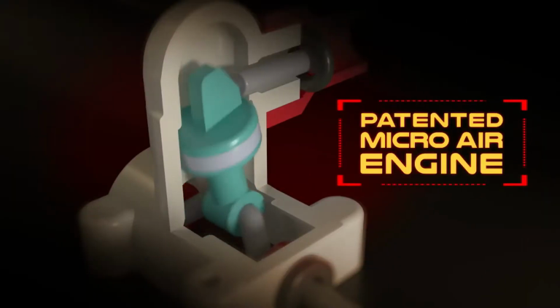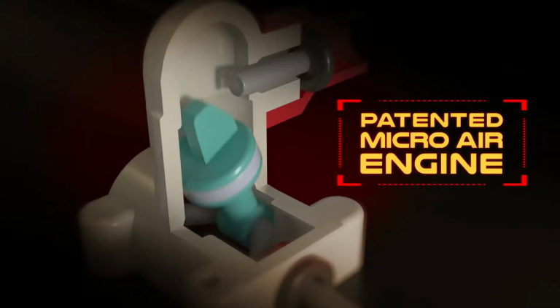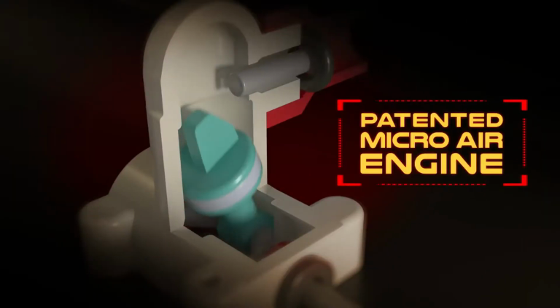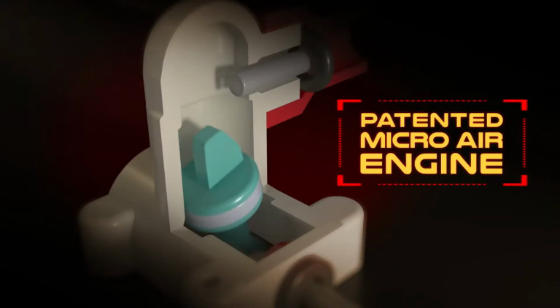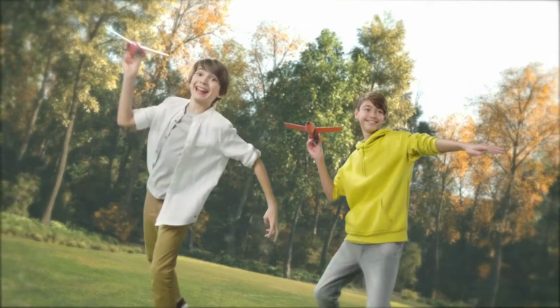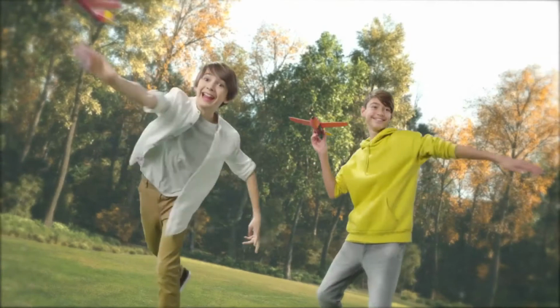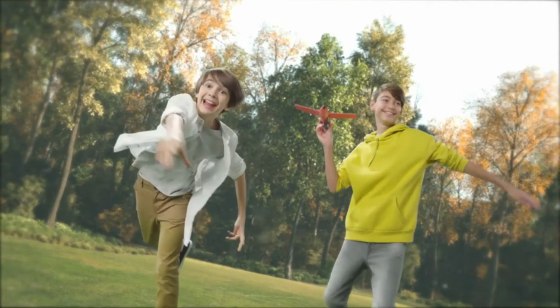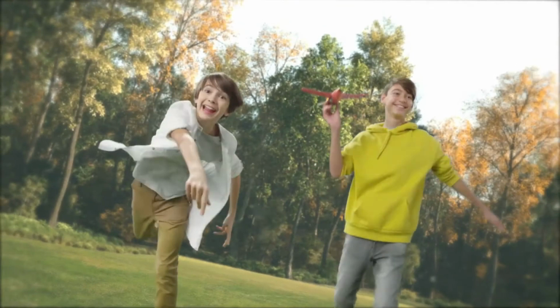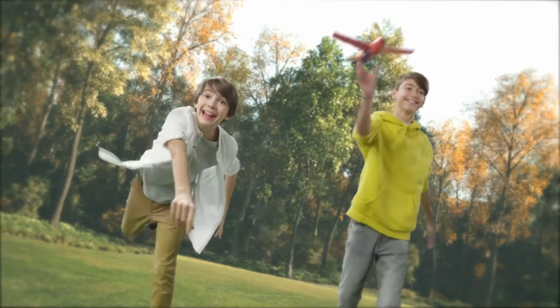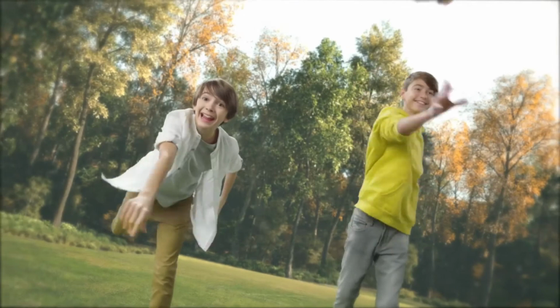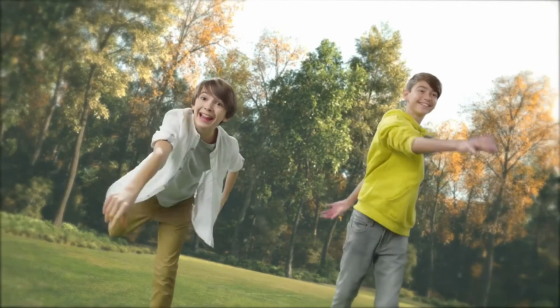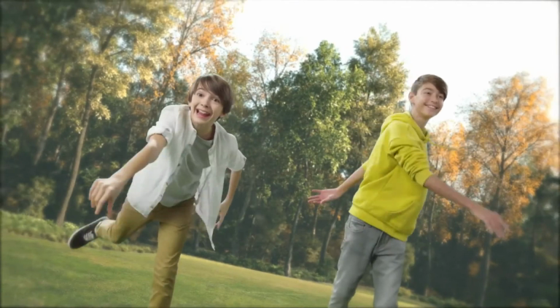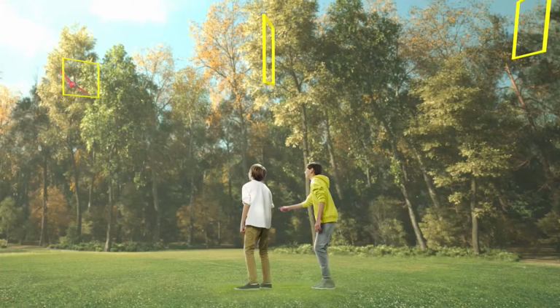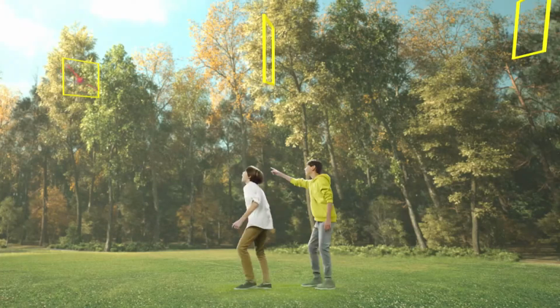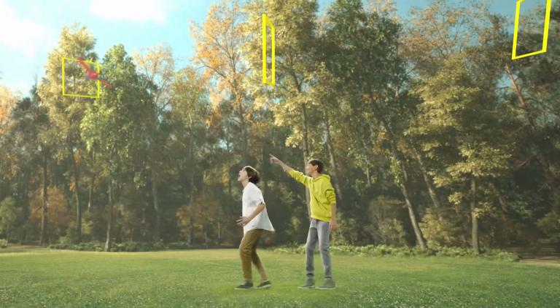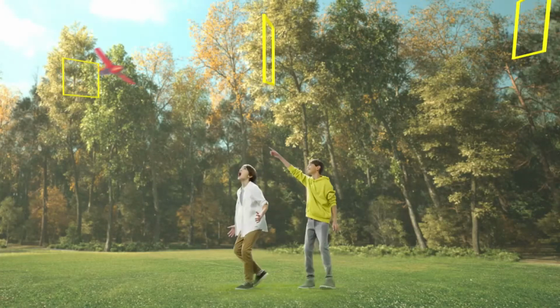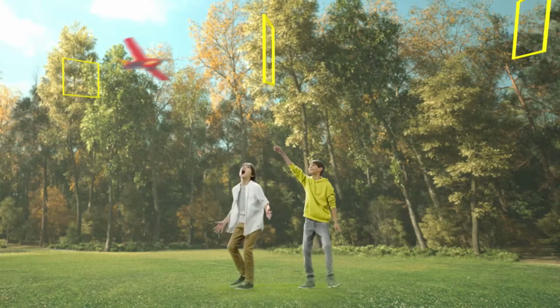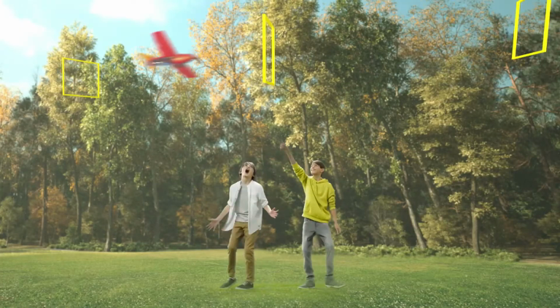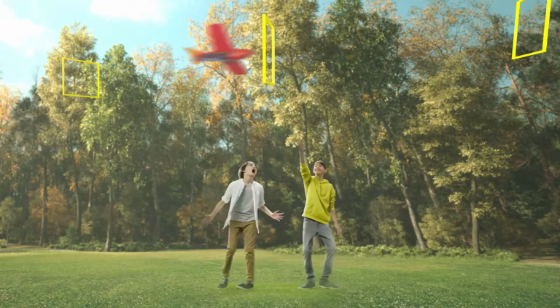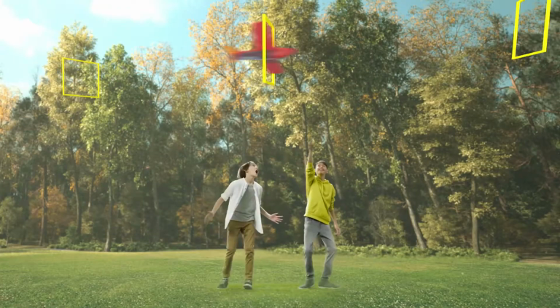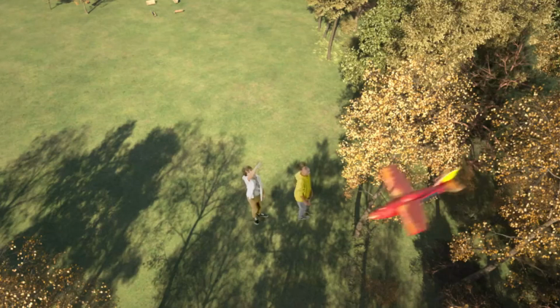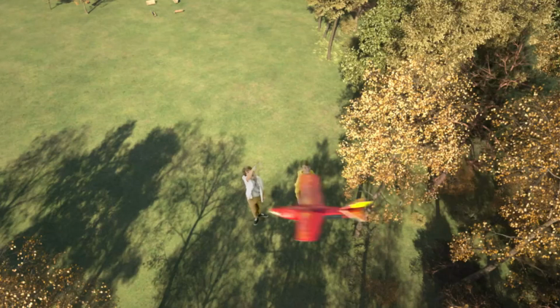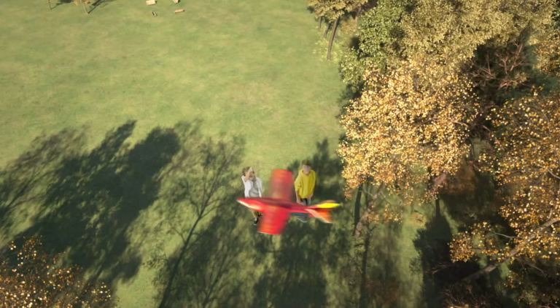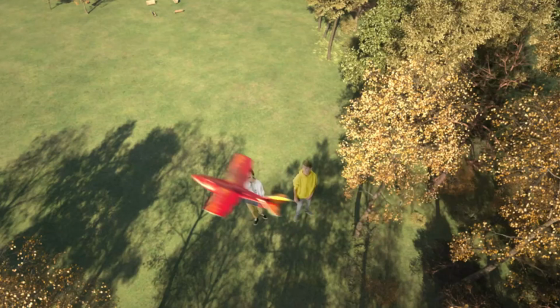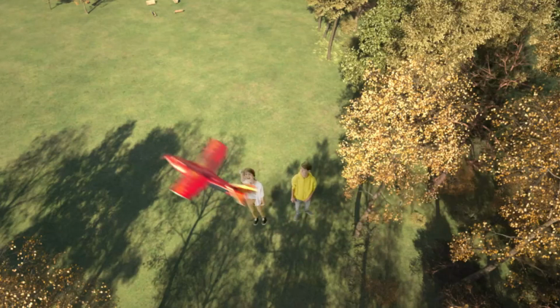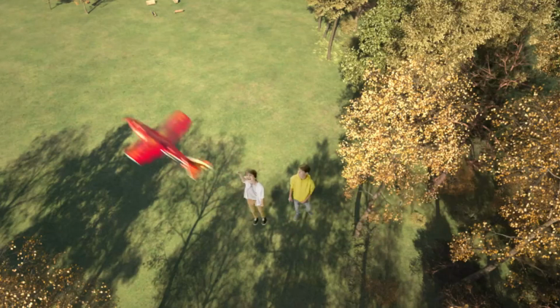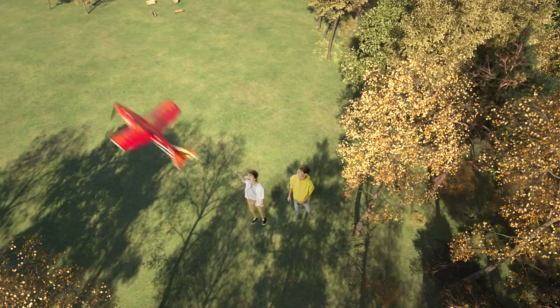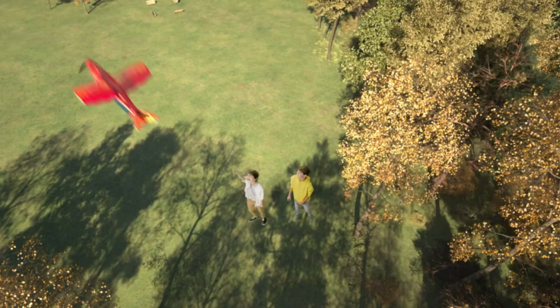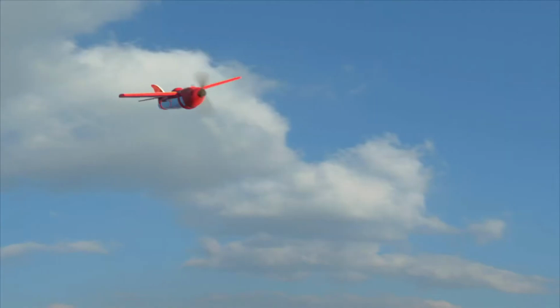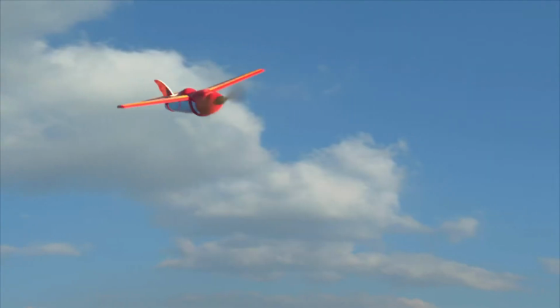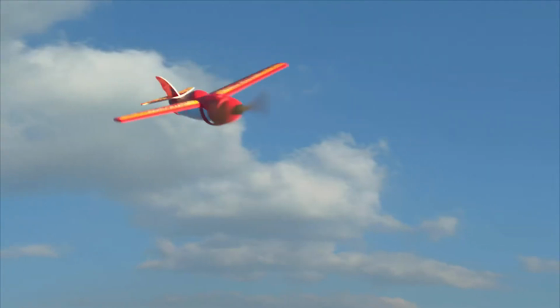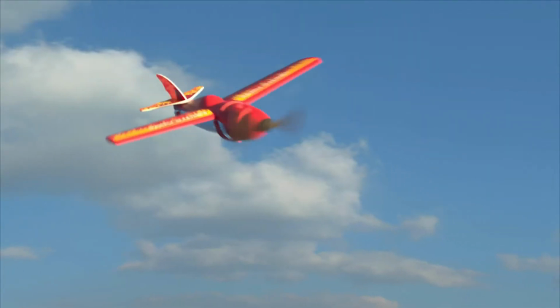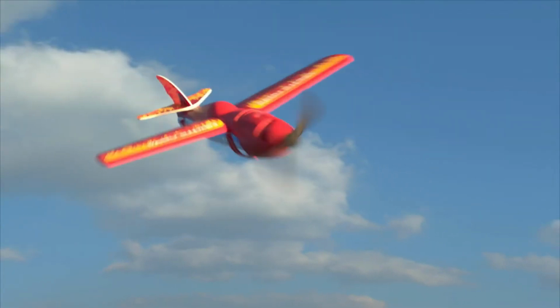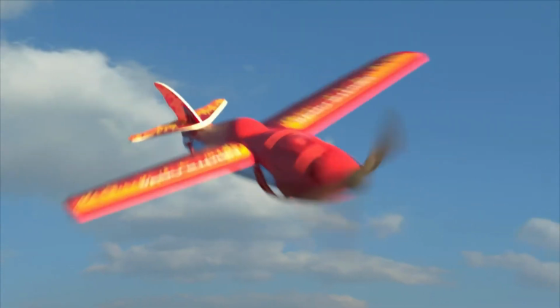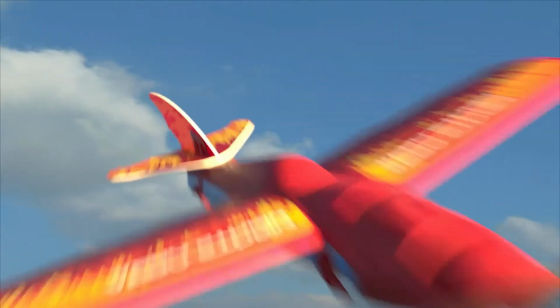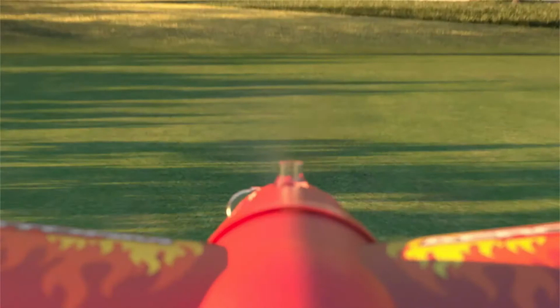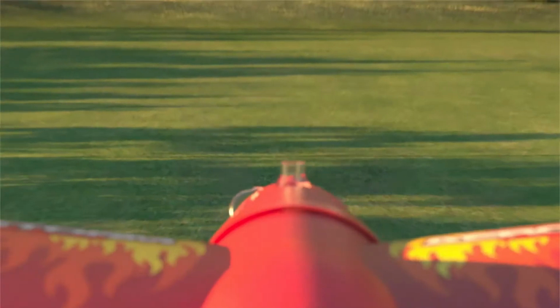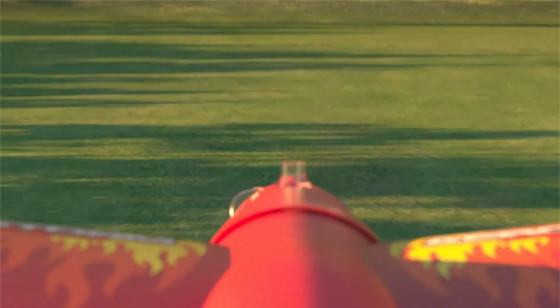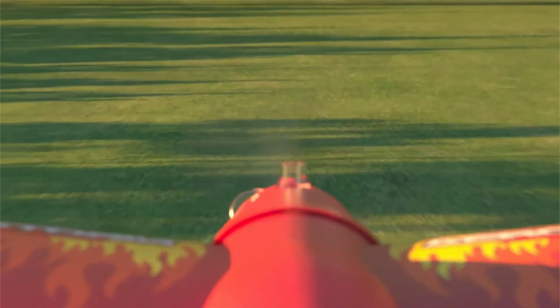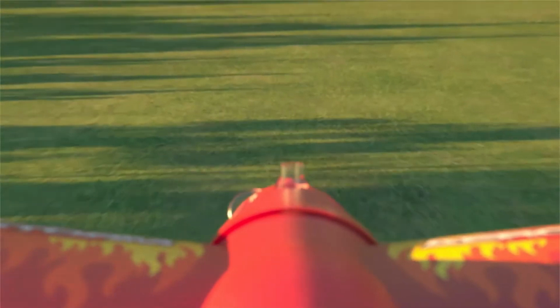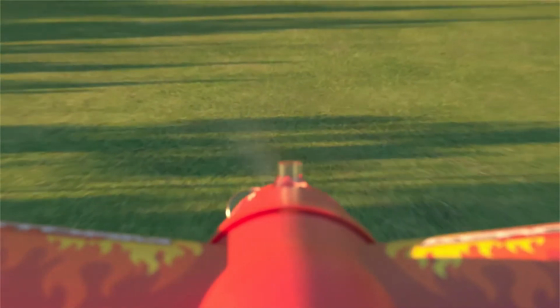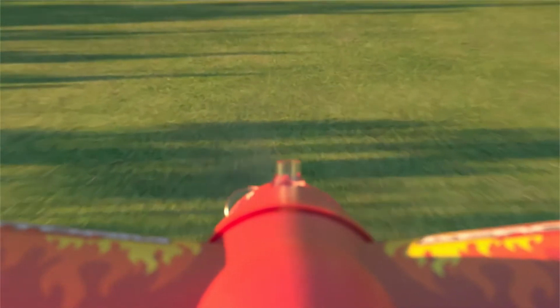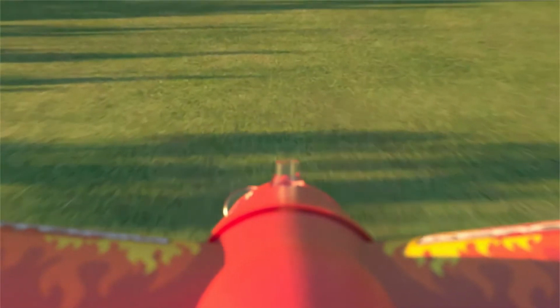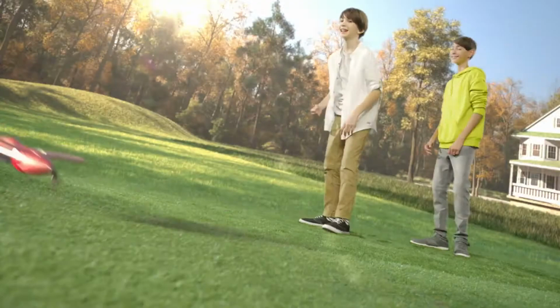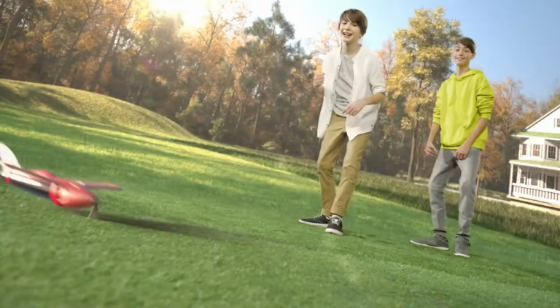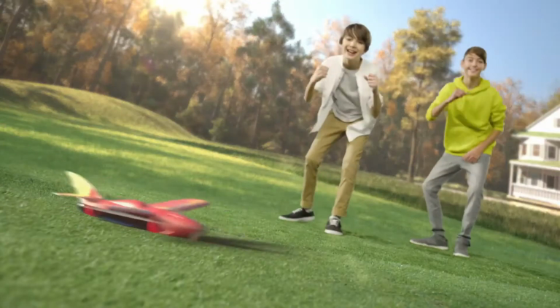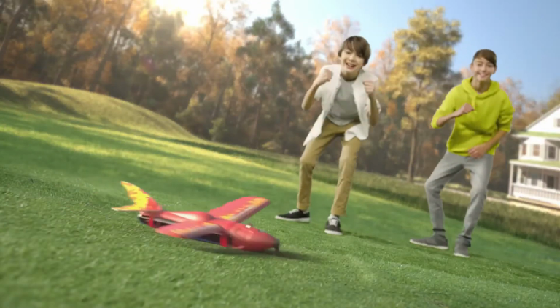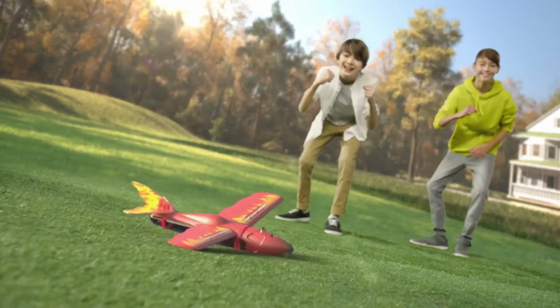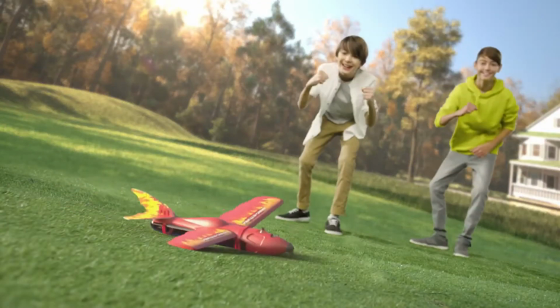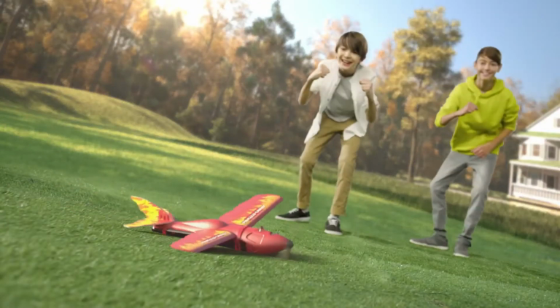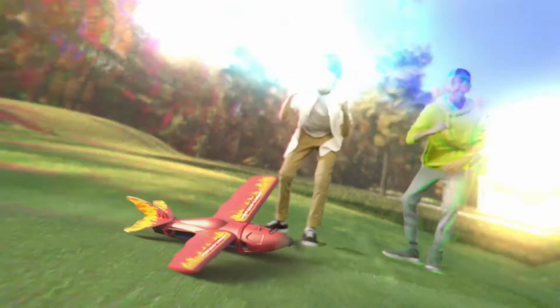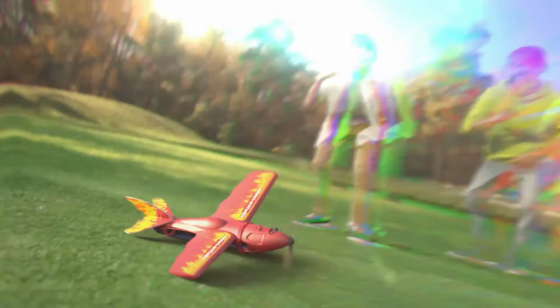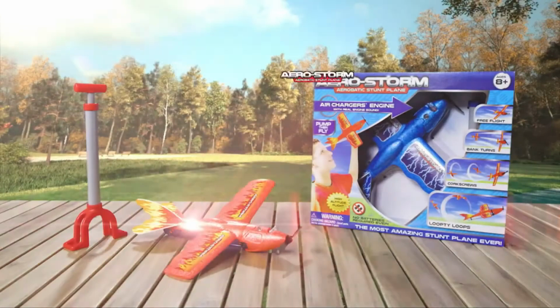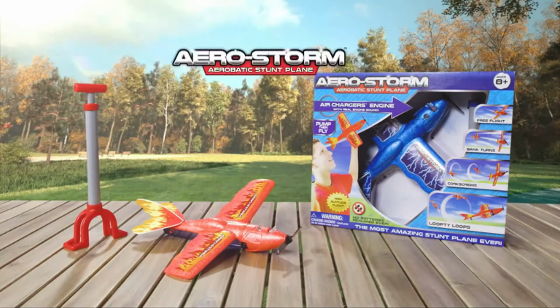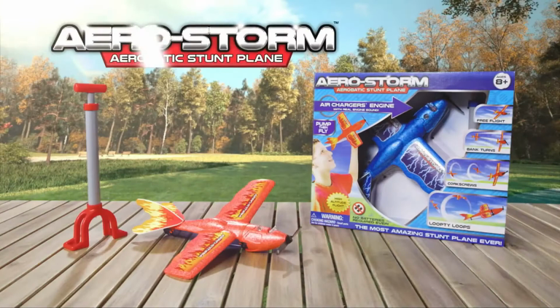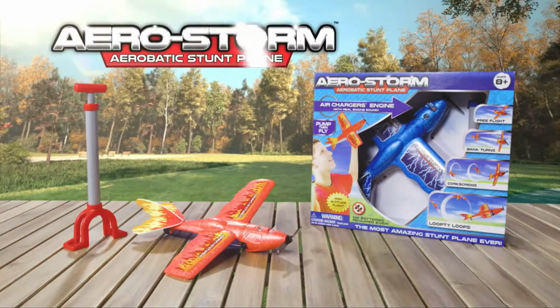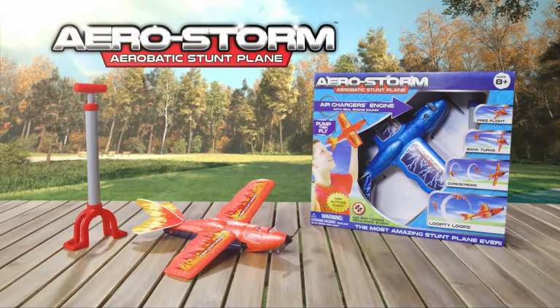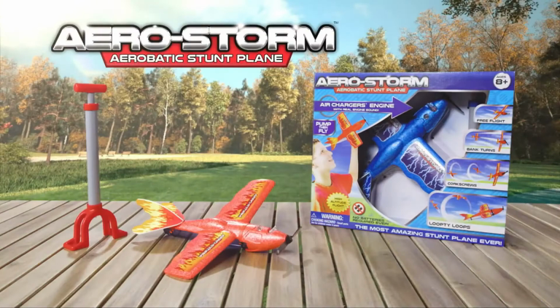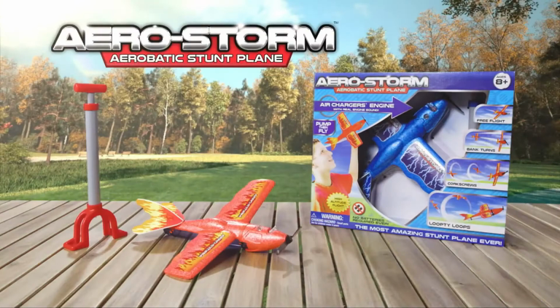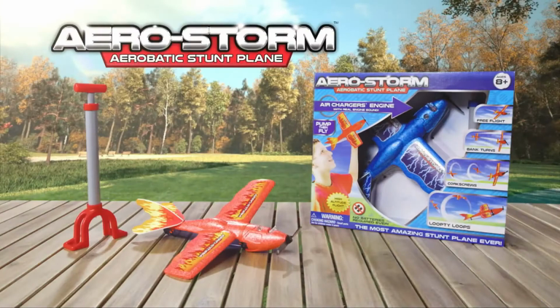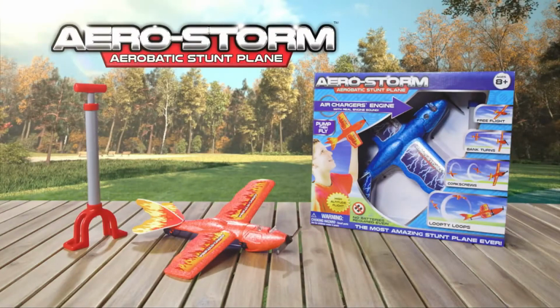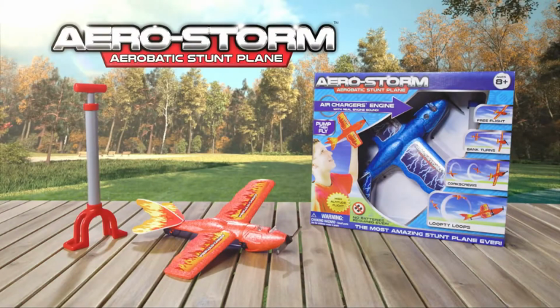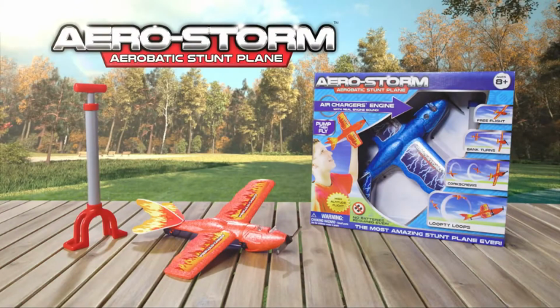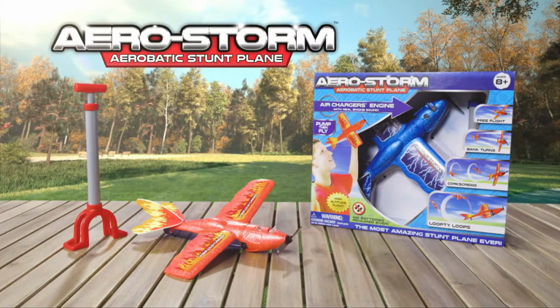Pump, then fly. High altitude flight and self flying. Master the sky with Aerostorm, from Top Secret Toys.